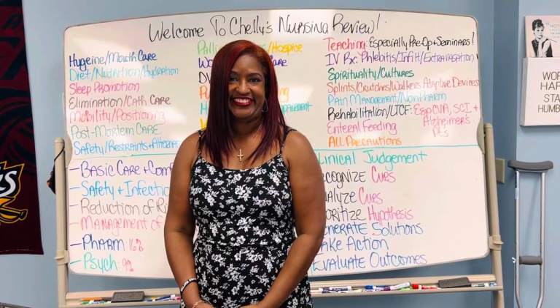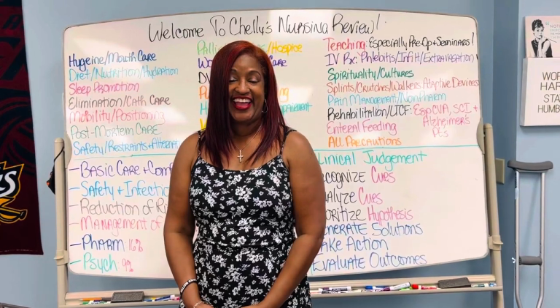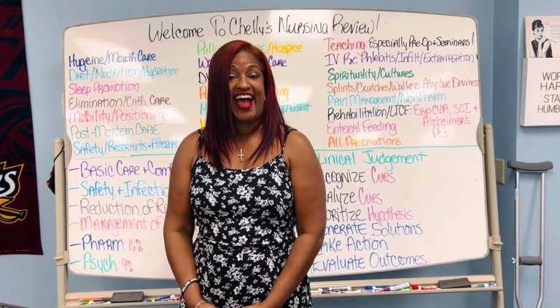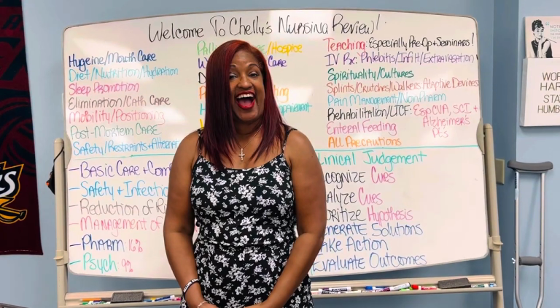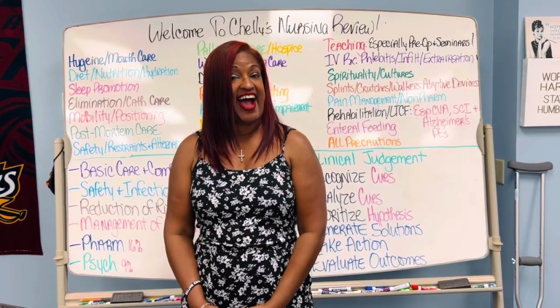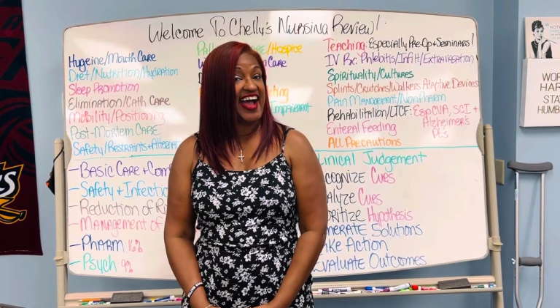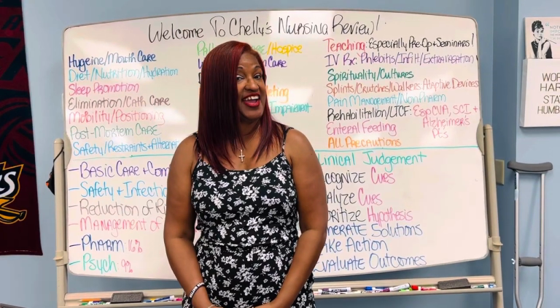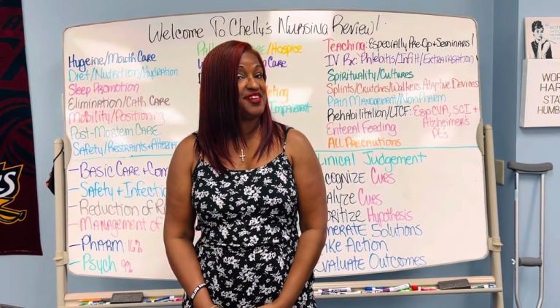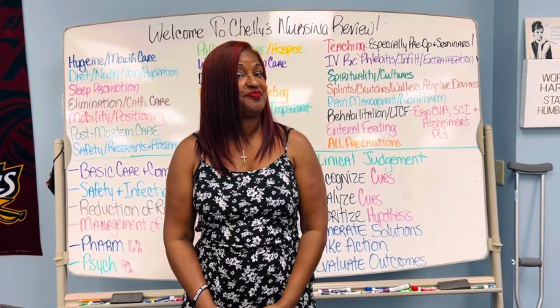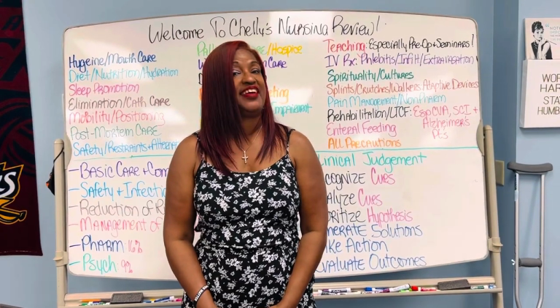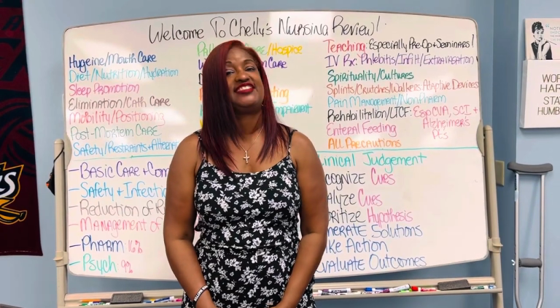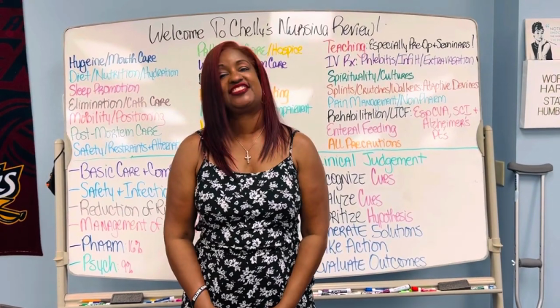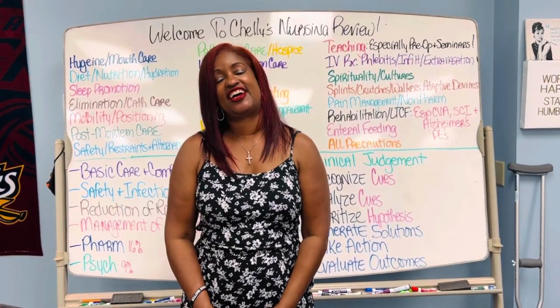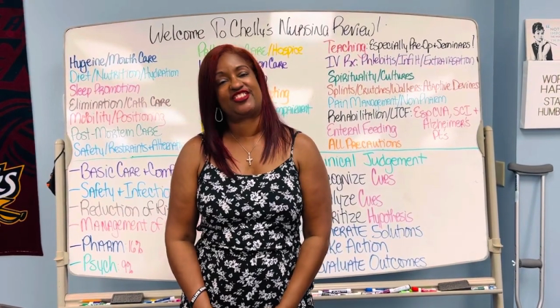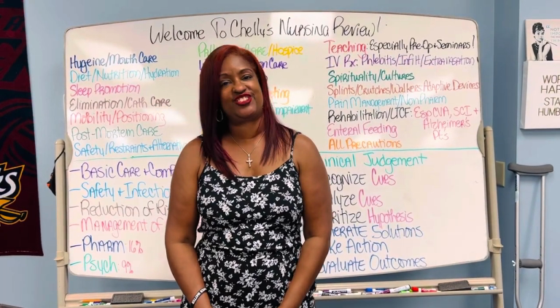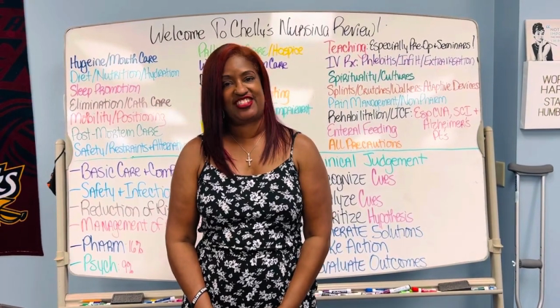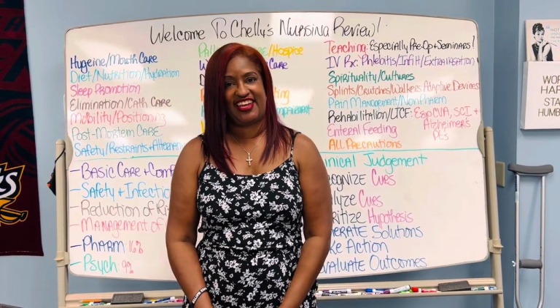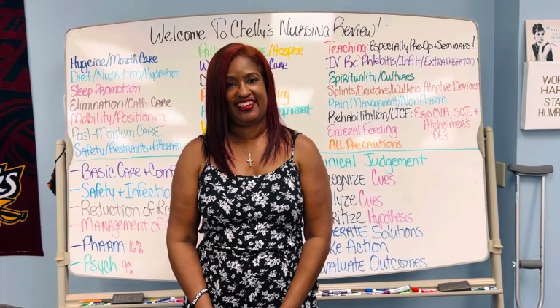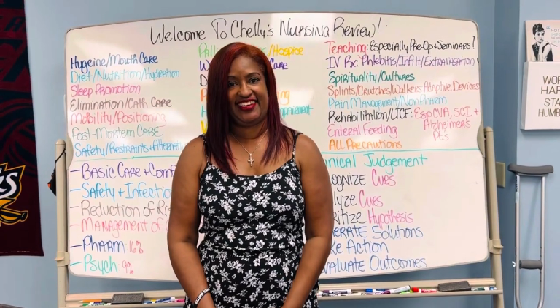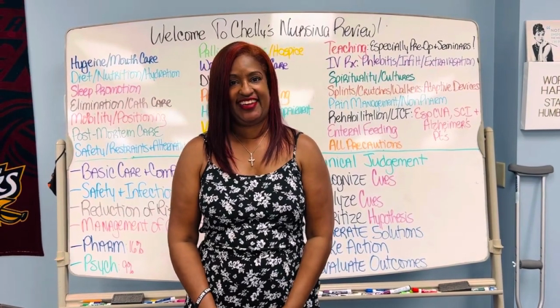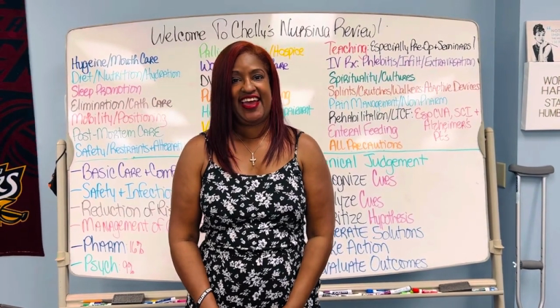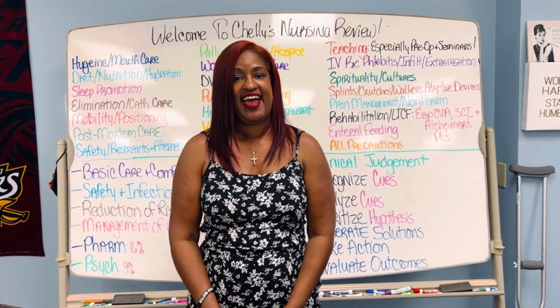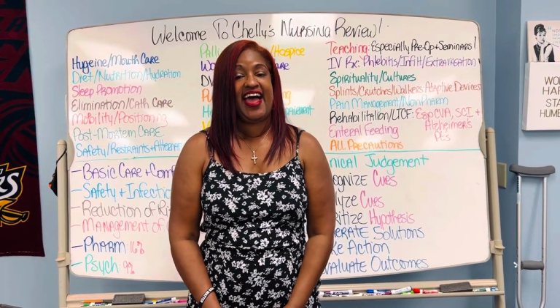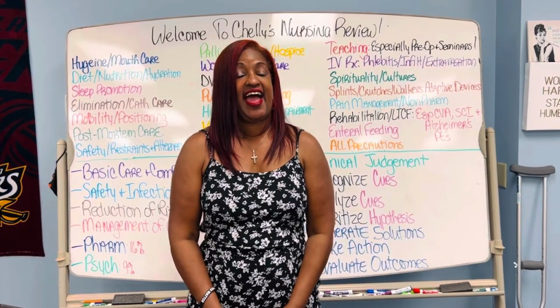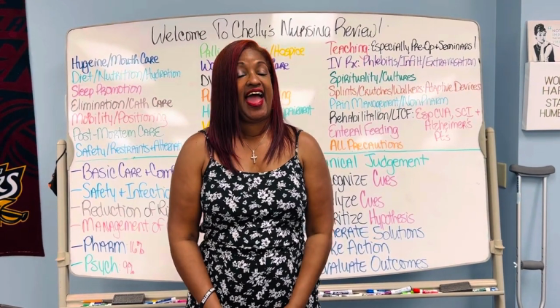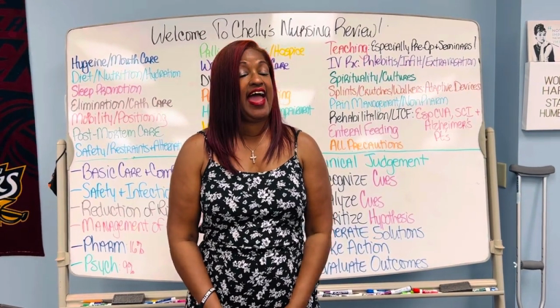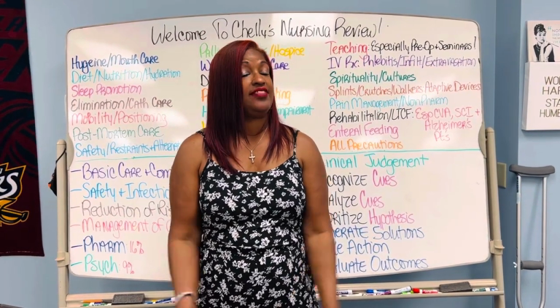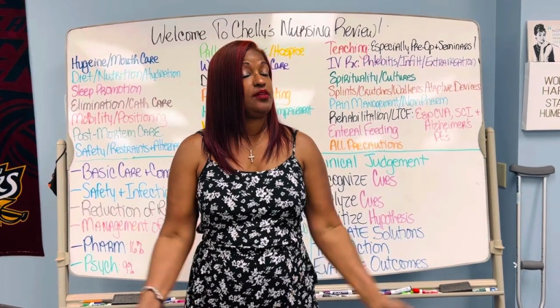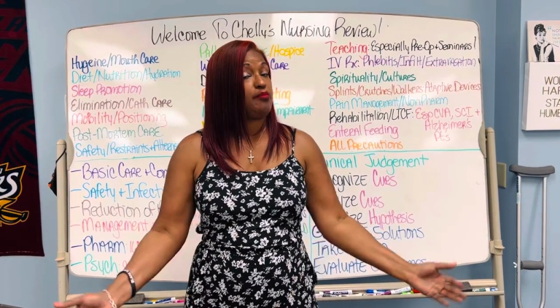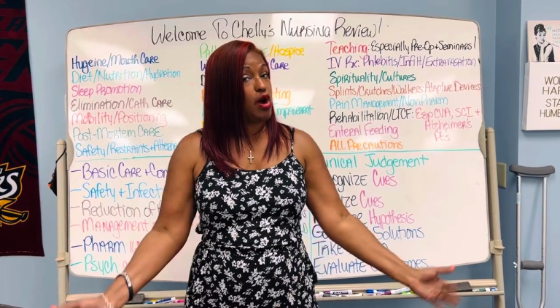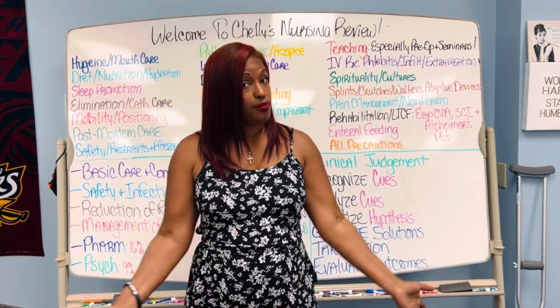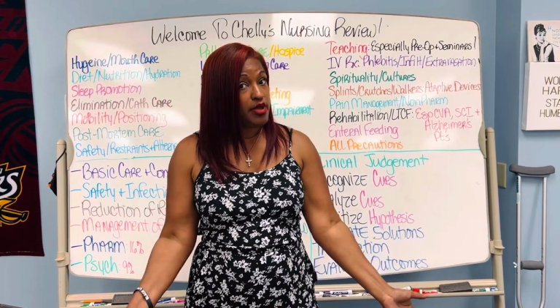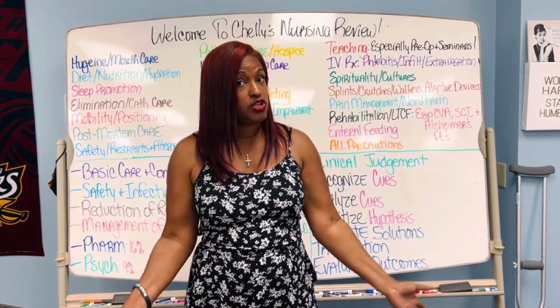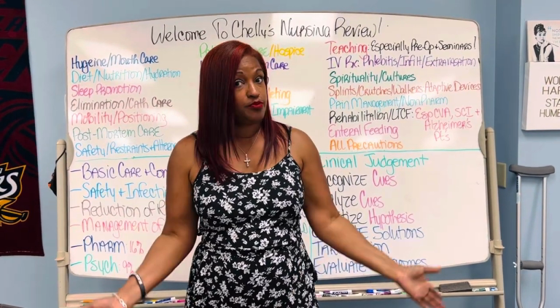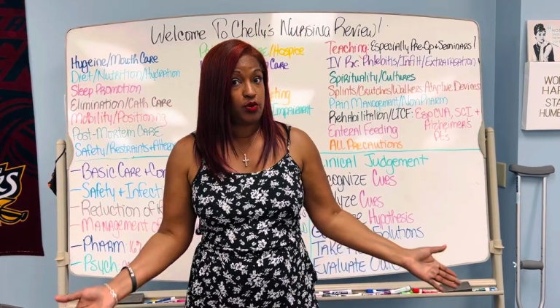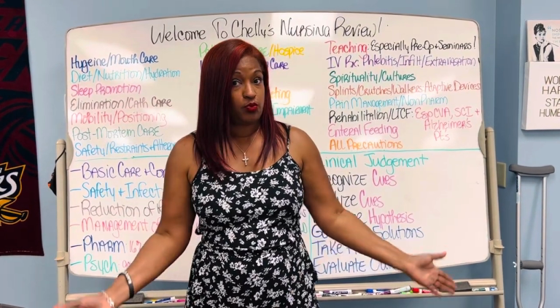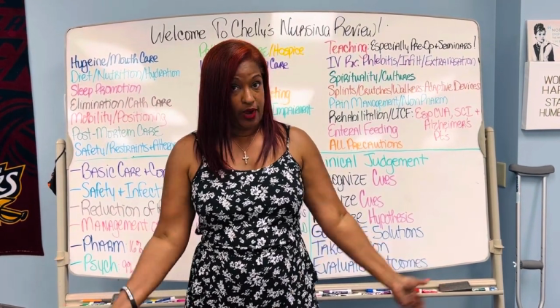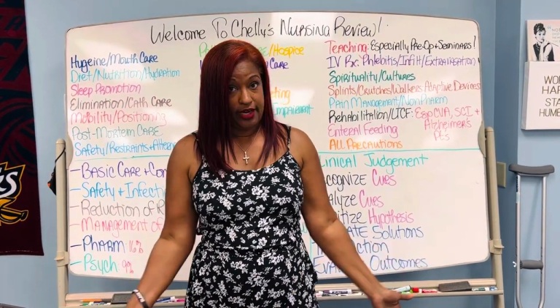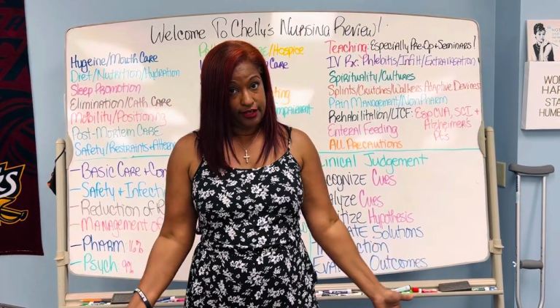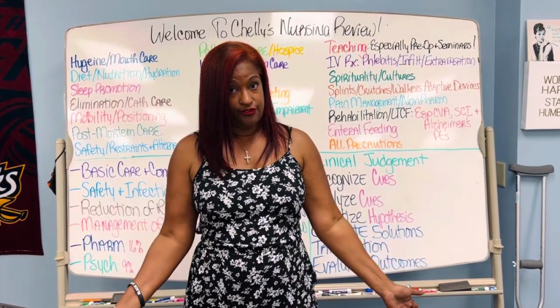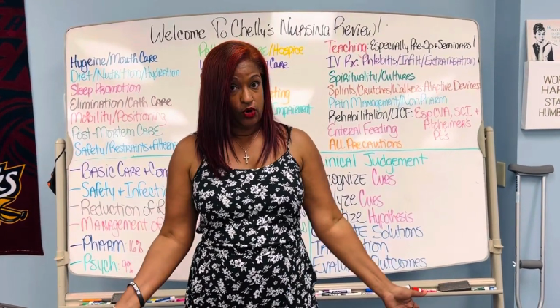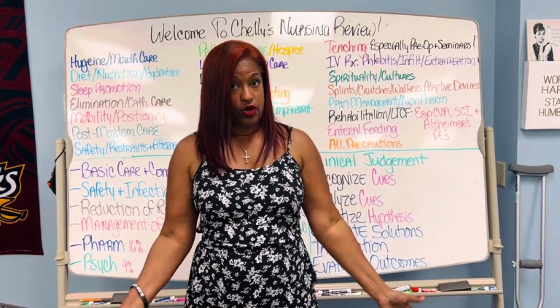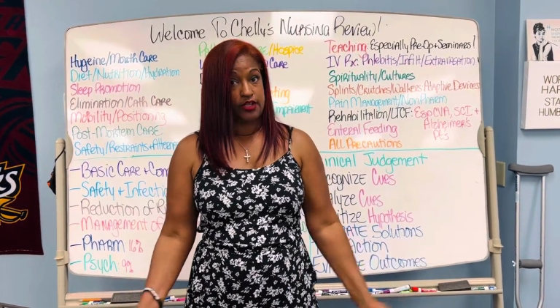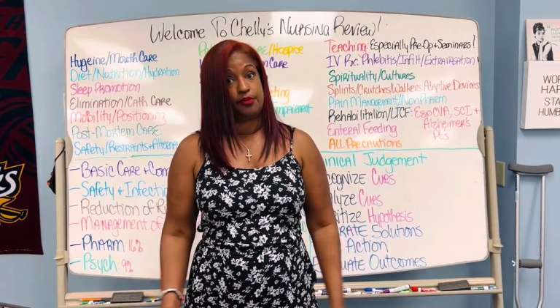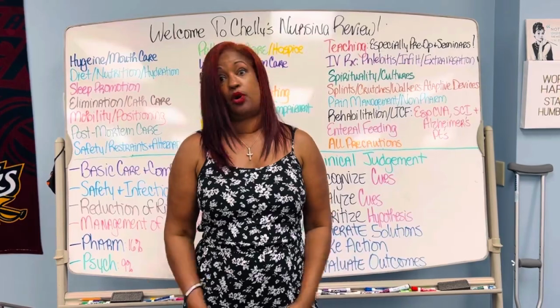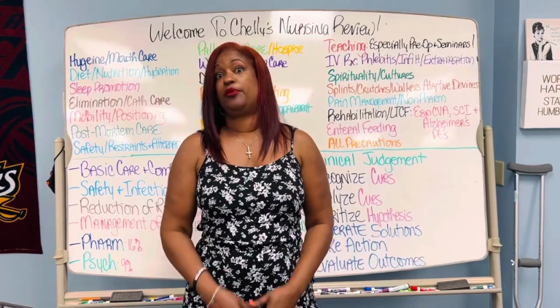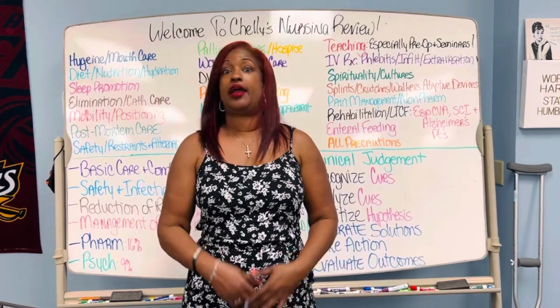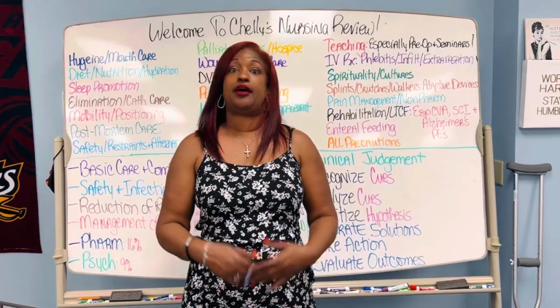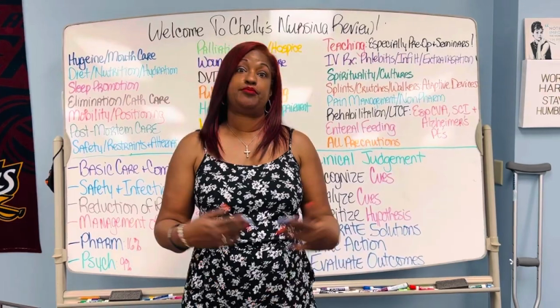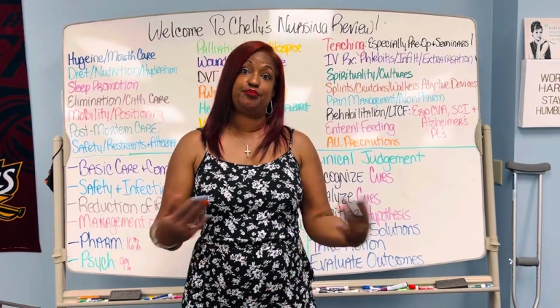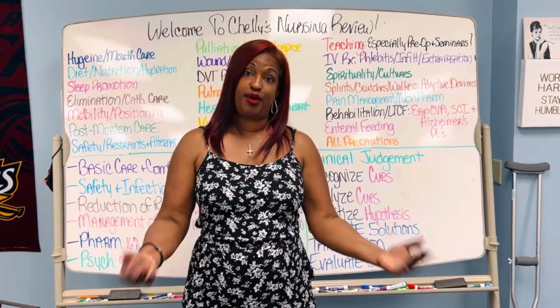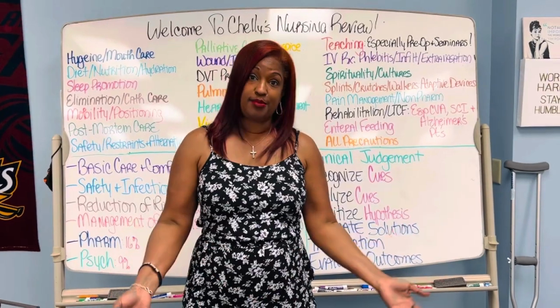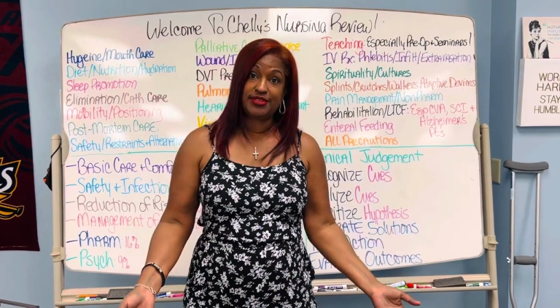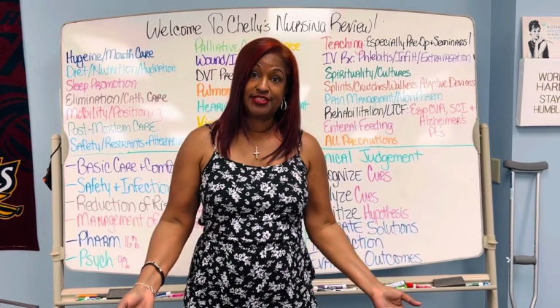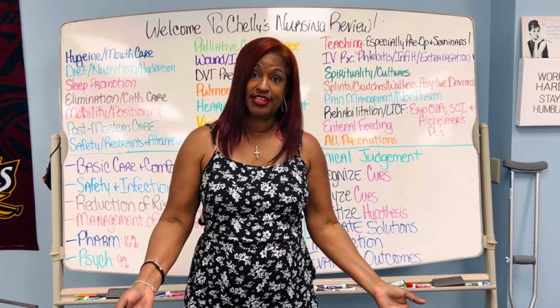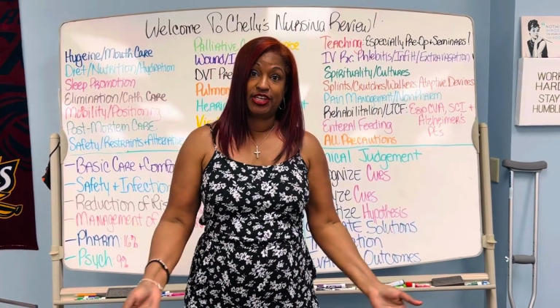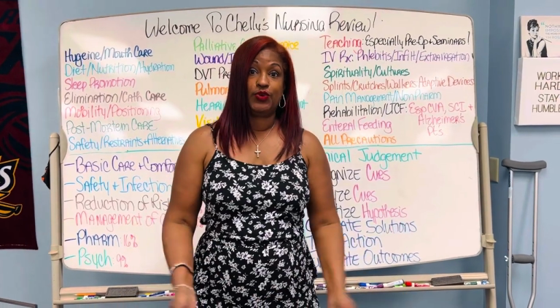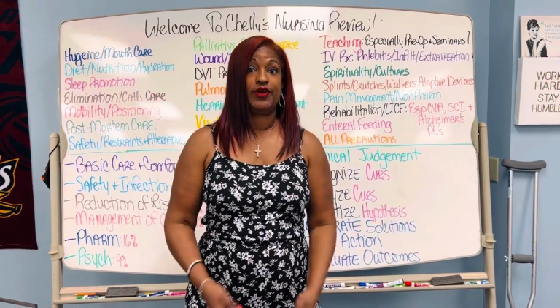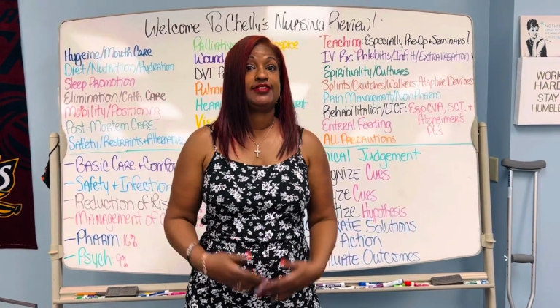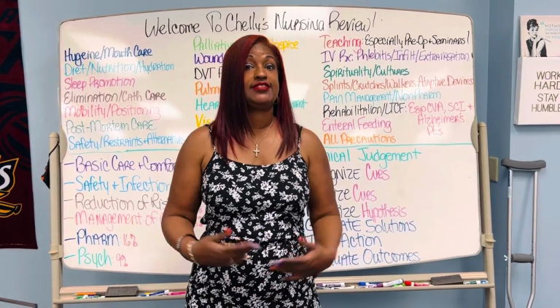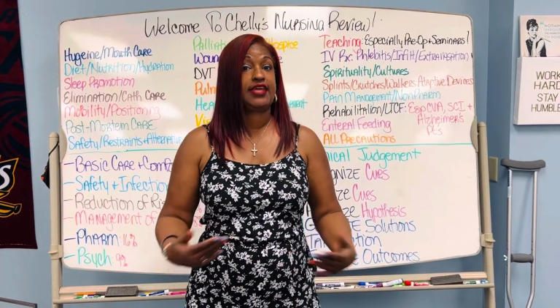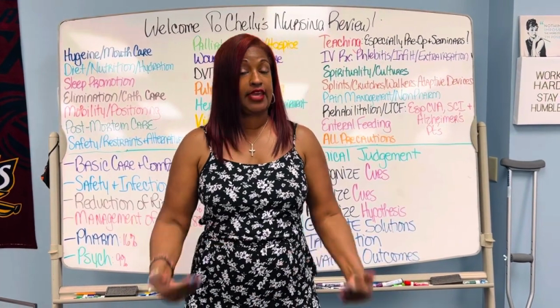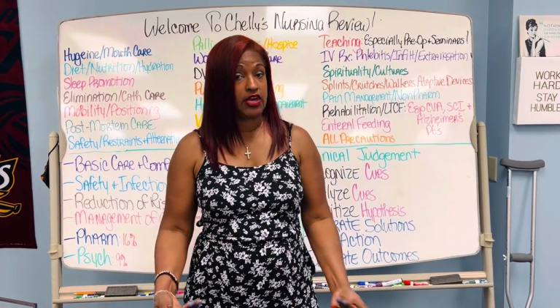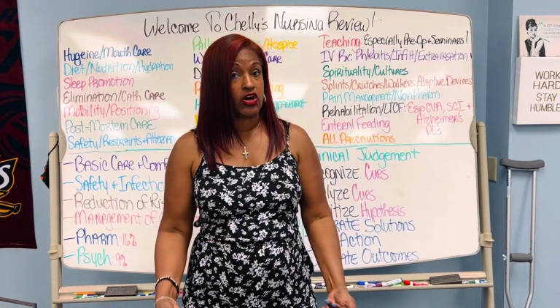Hi, it's Dr. Shelley, and the moment you've been waiting for, the moment I've been promising you, is here.